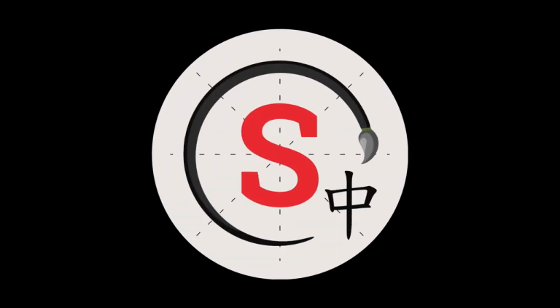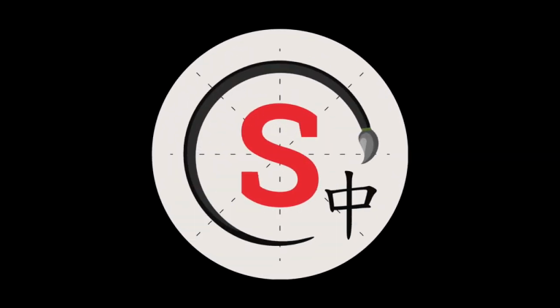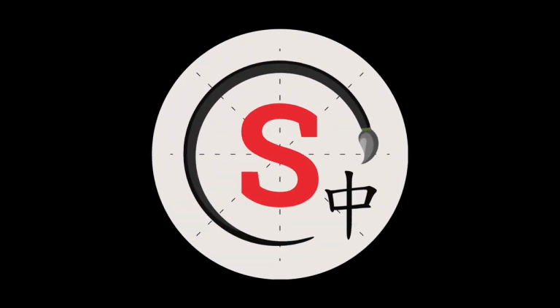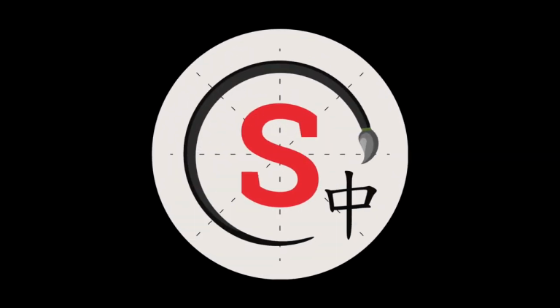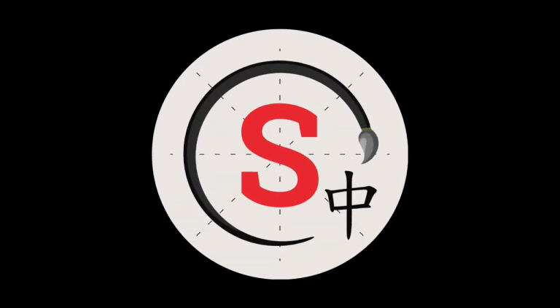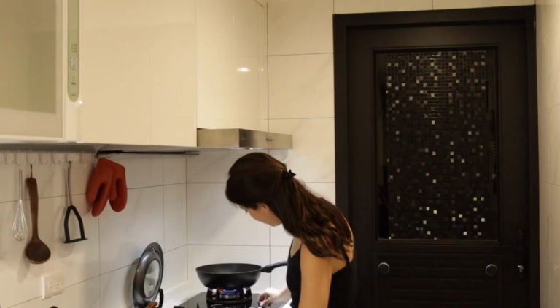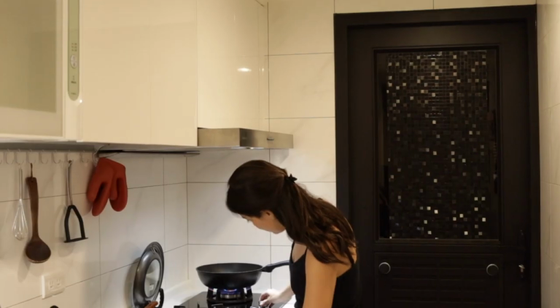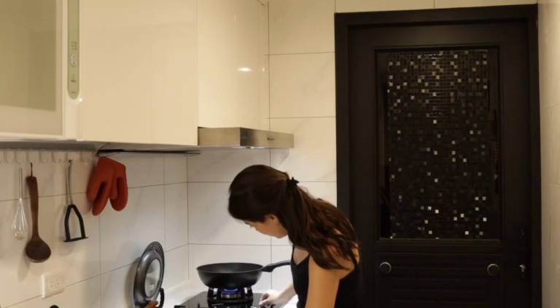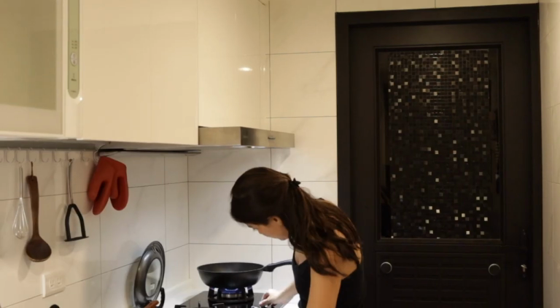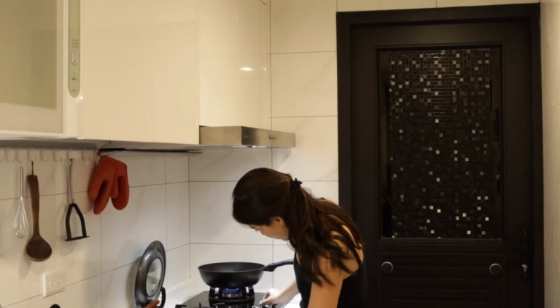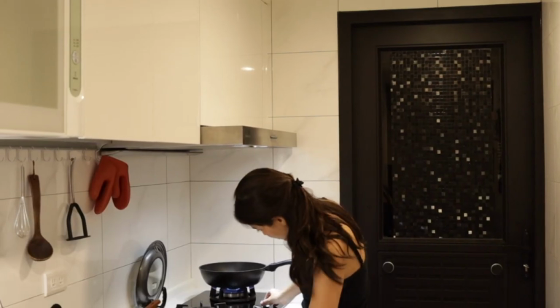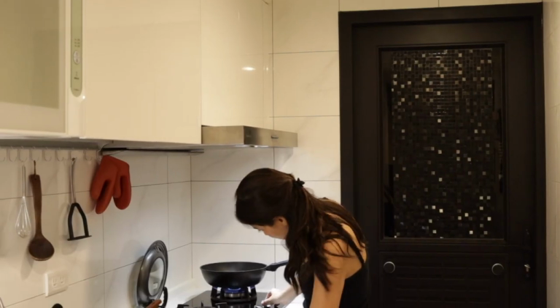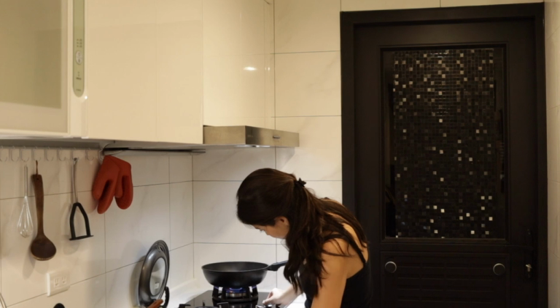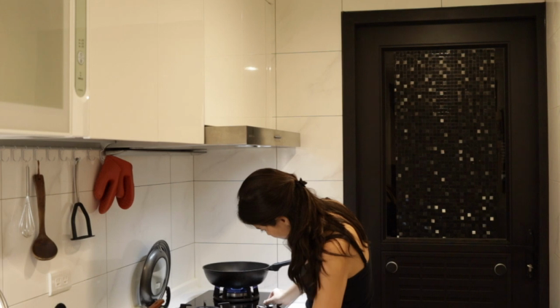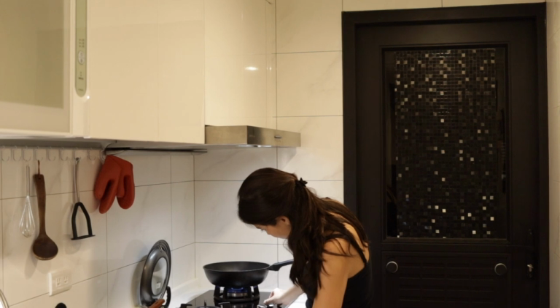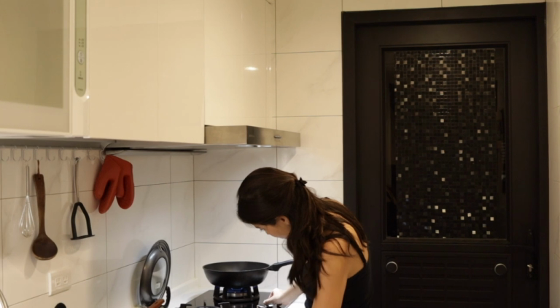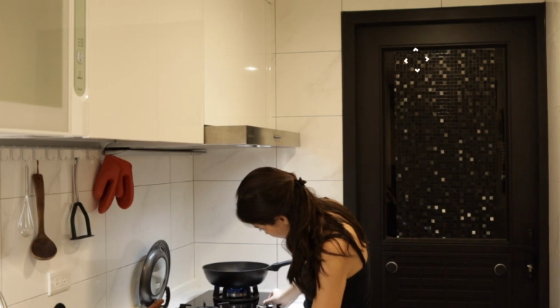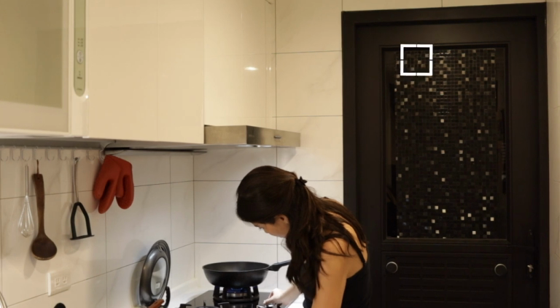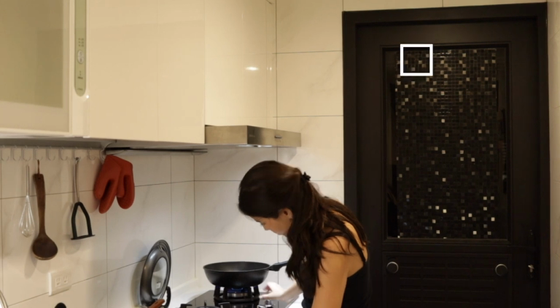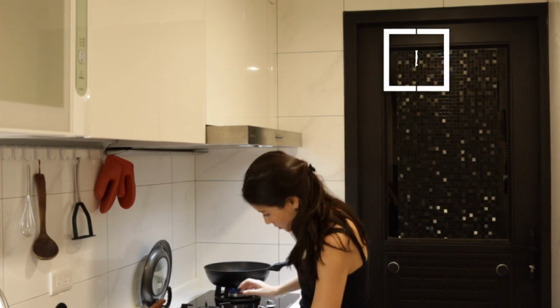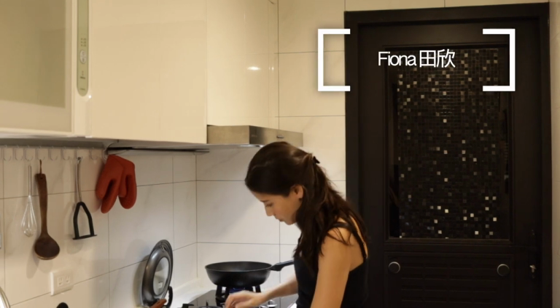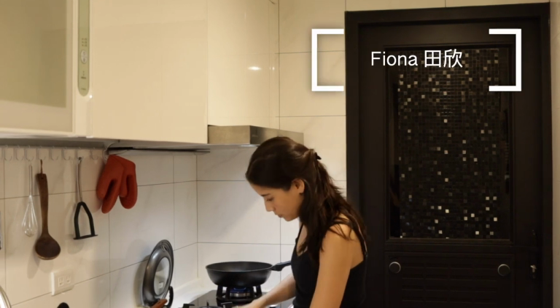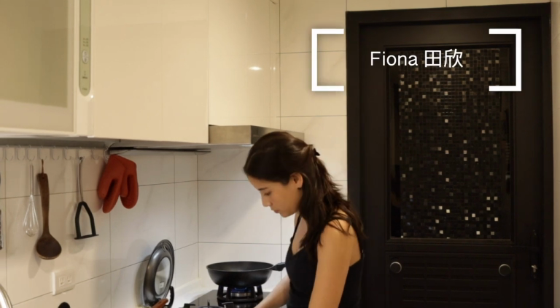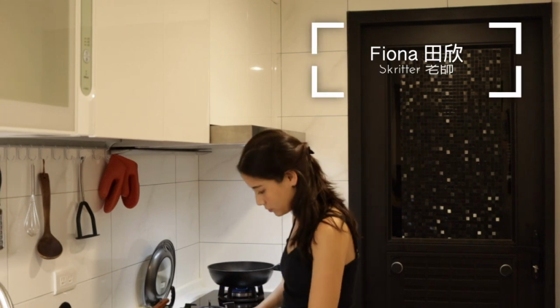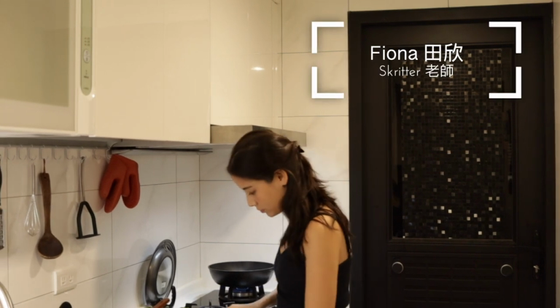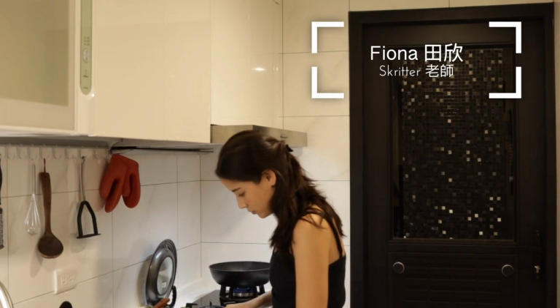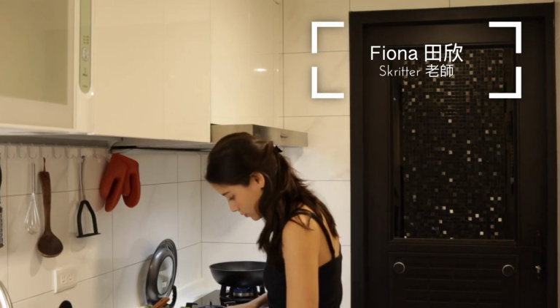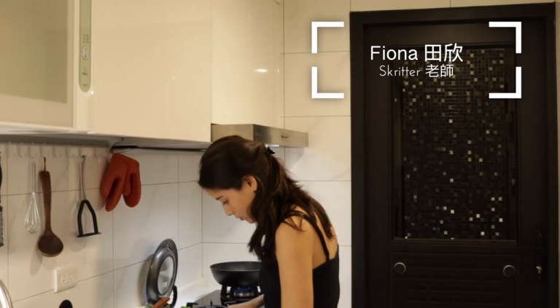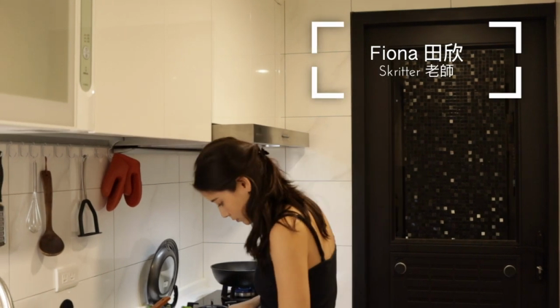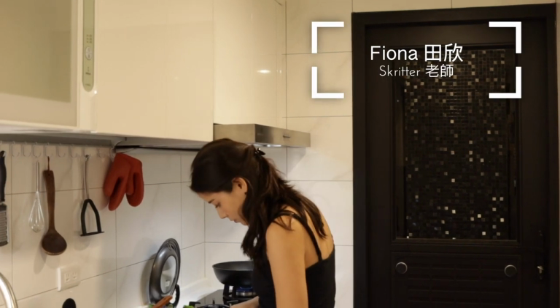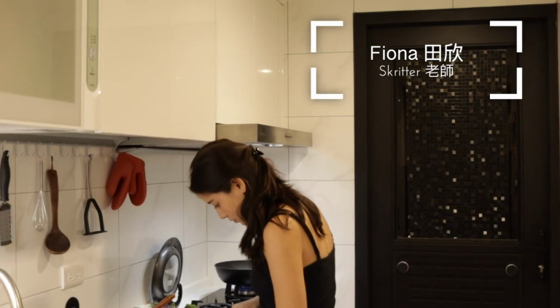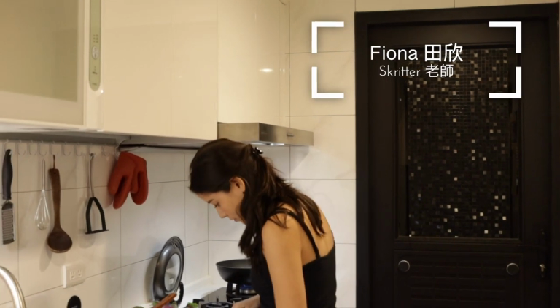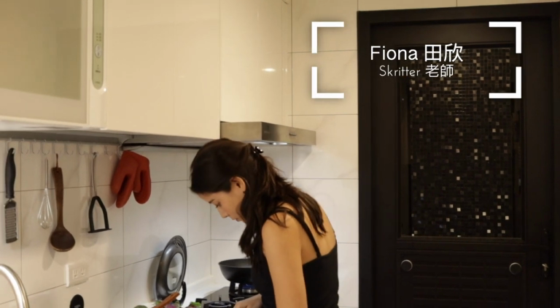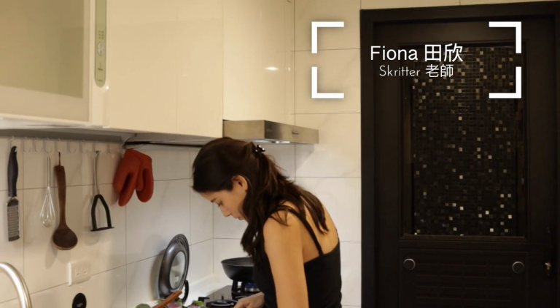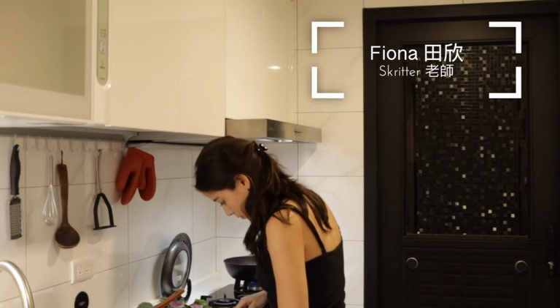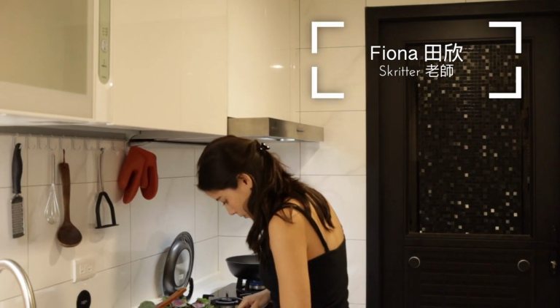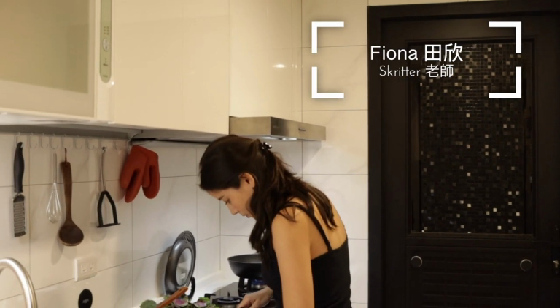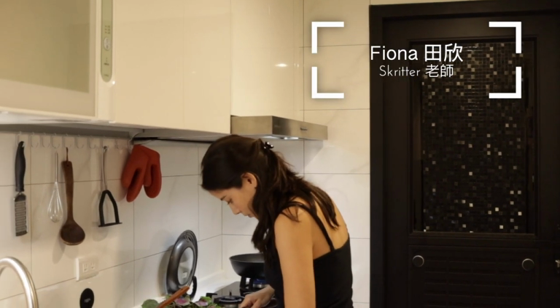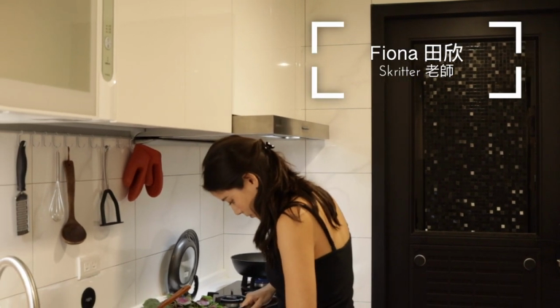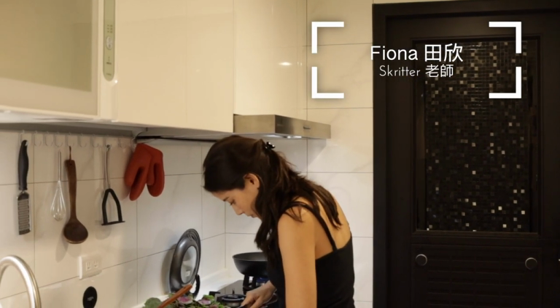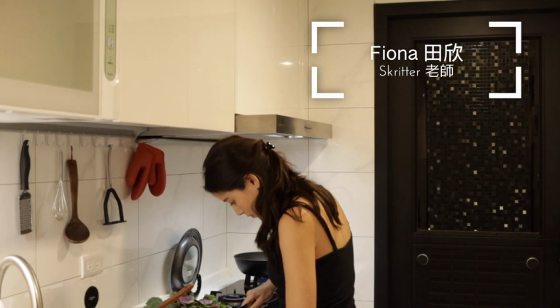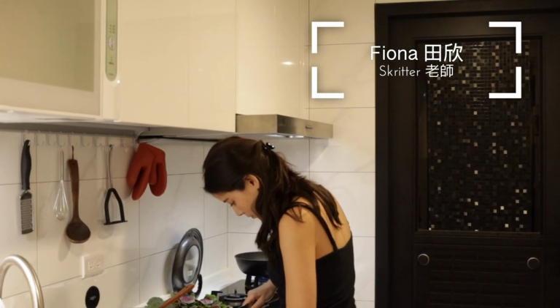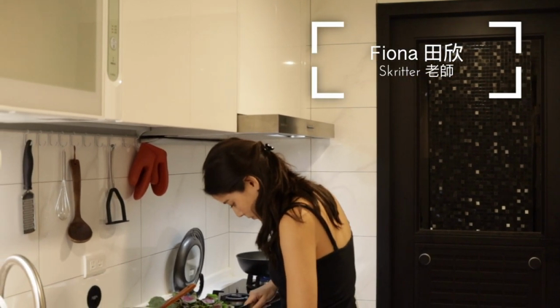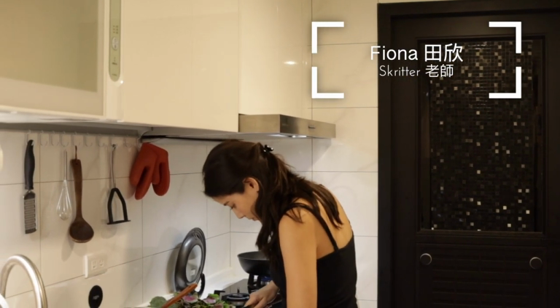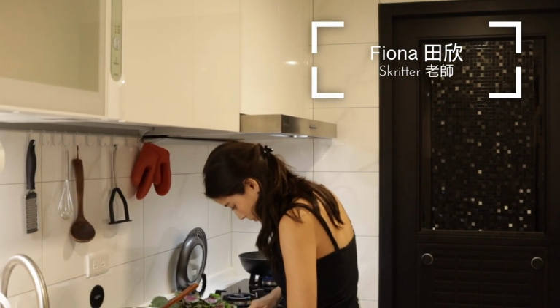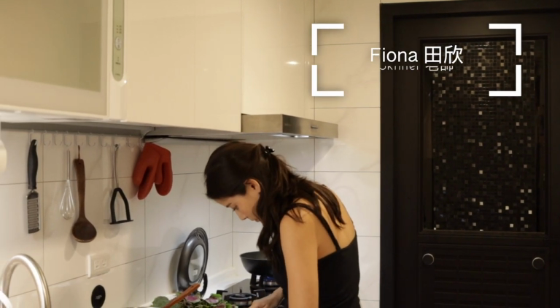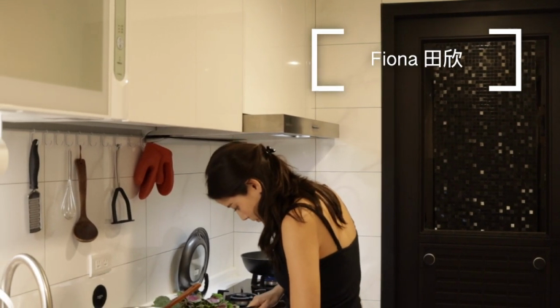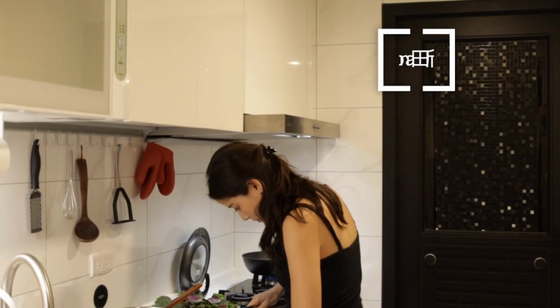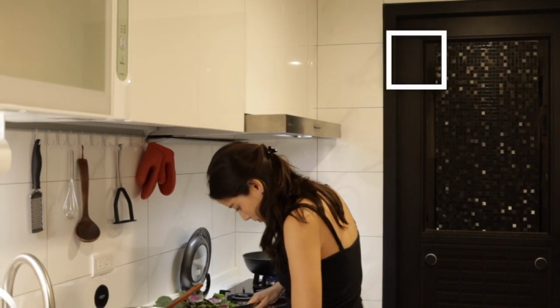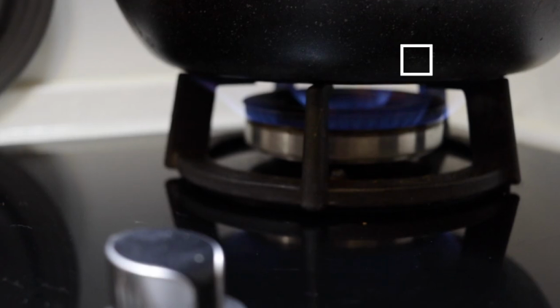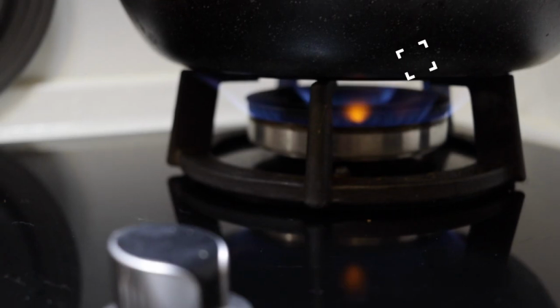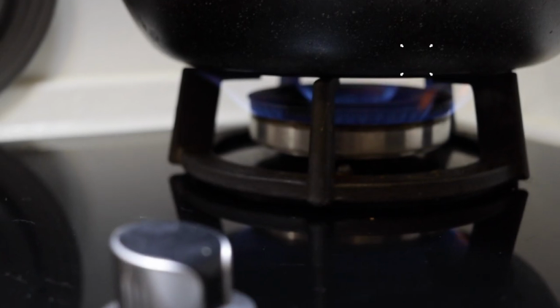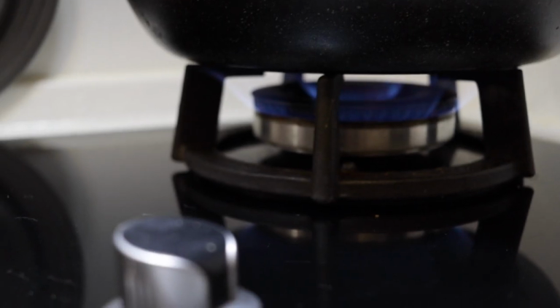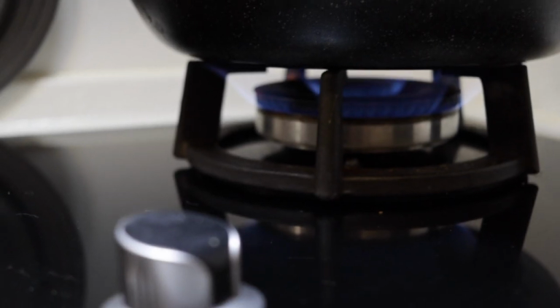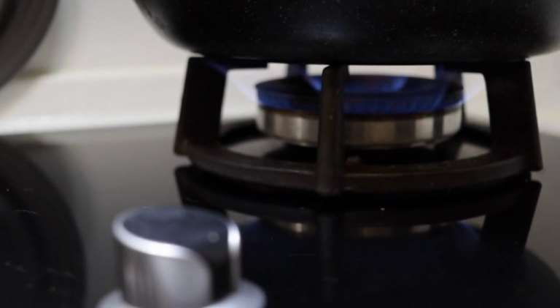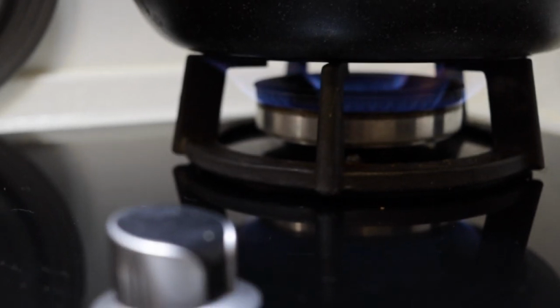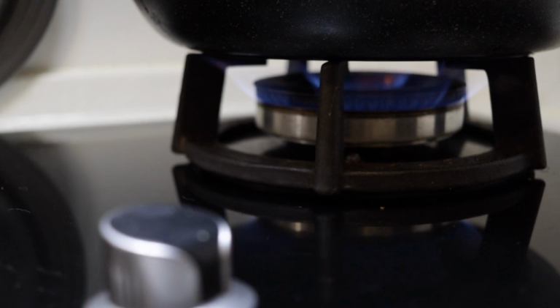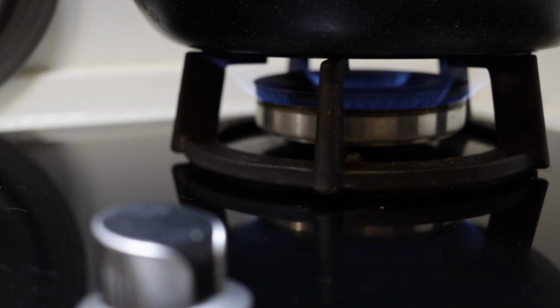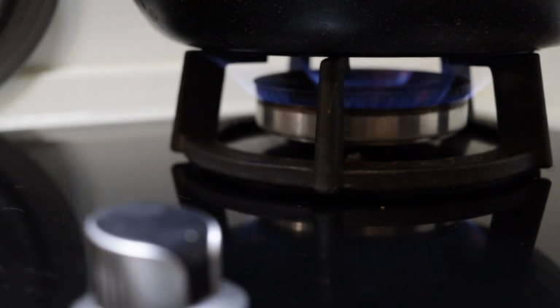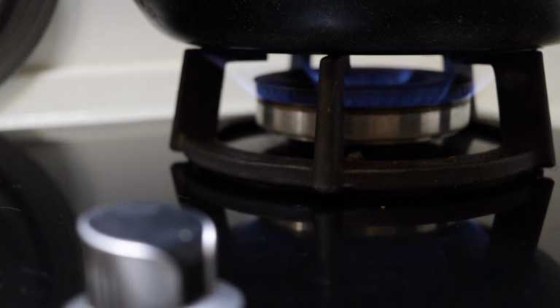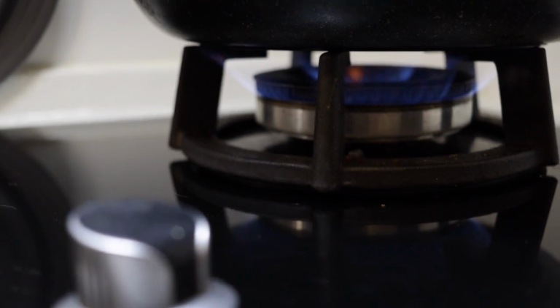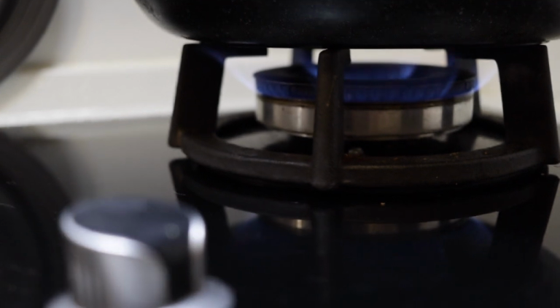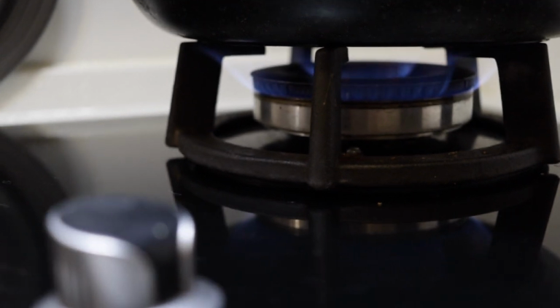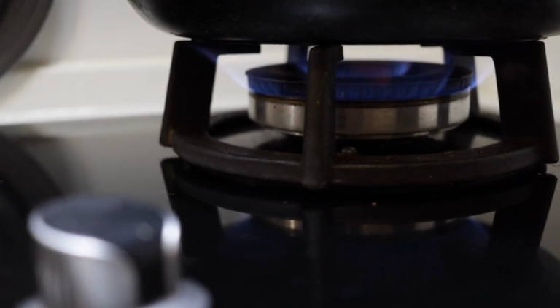Friends of Skritter, 大家好! Today you join me in my kitchen, where we'll learn how to make Chinese dumplings and wontons.